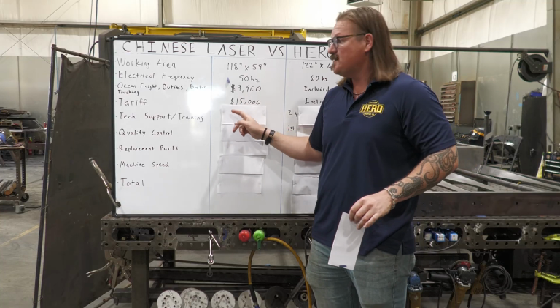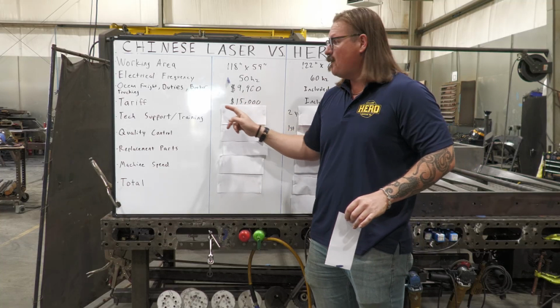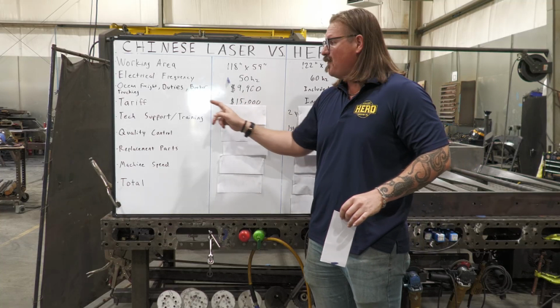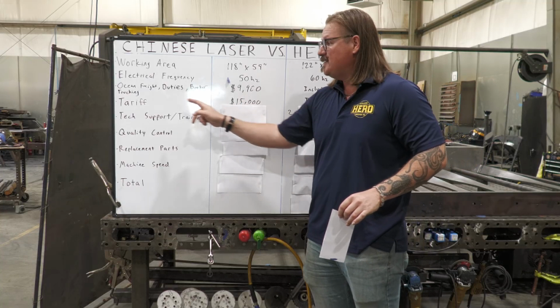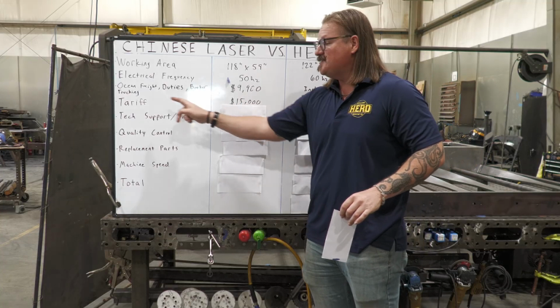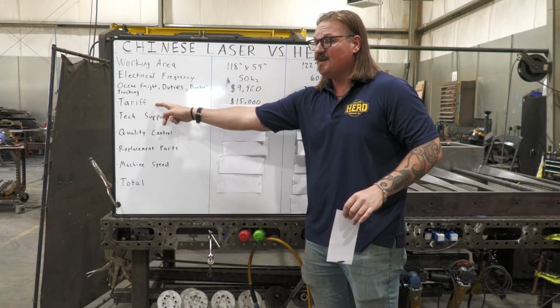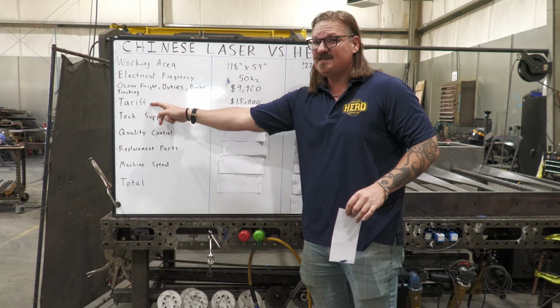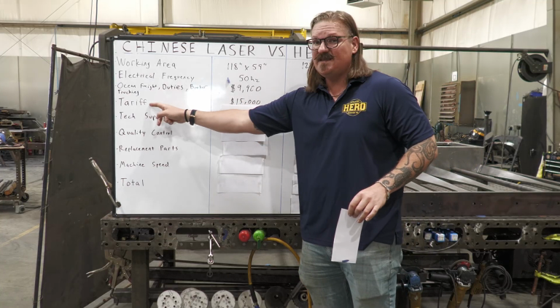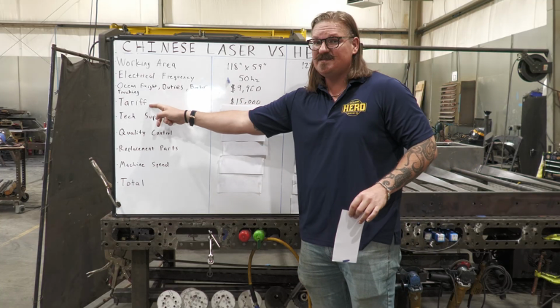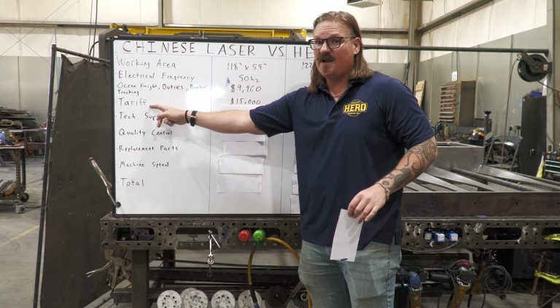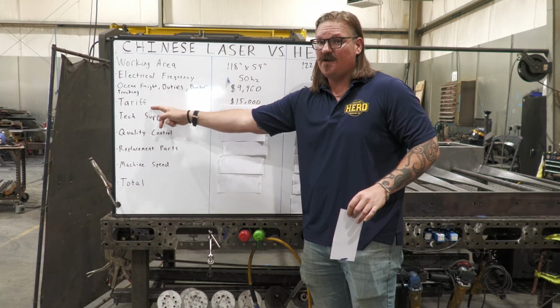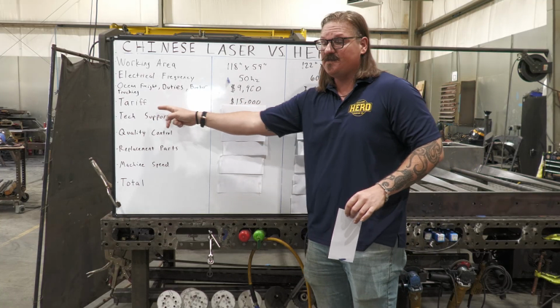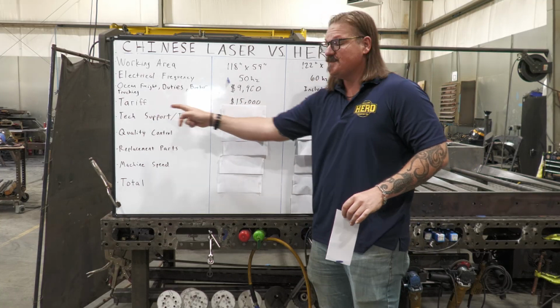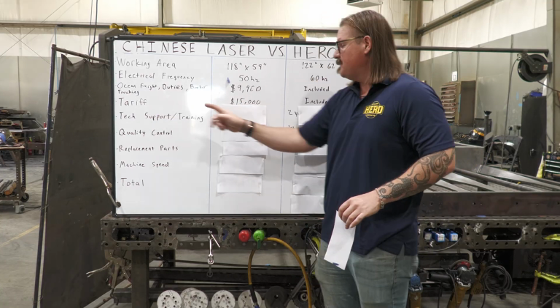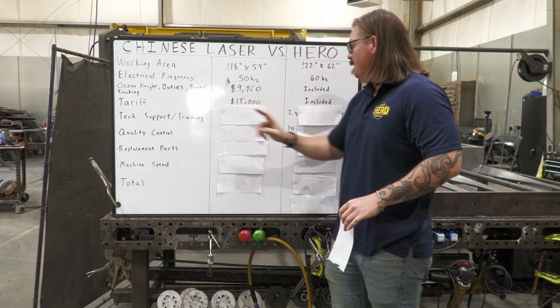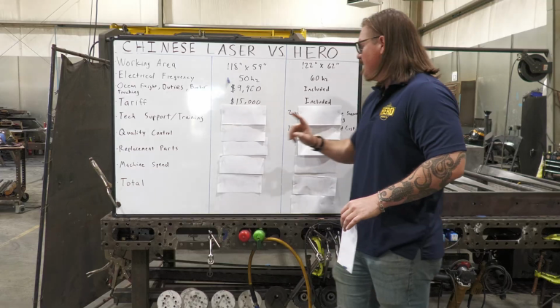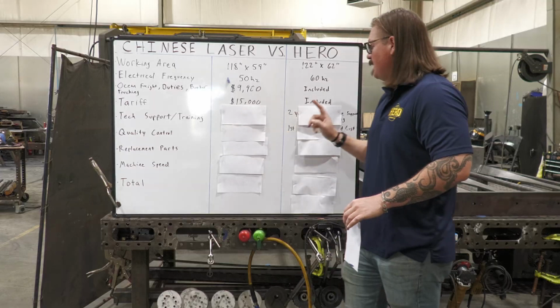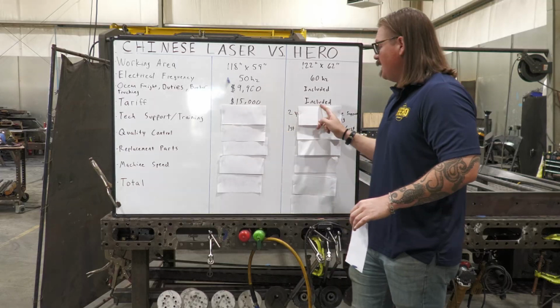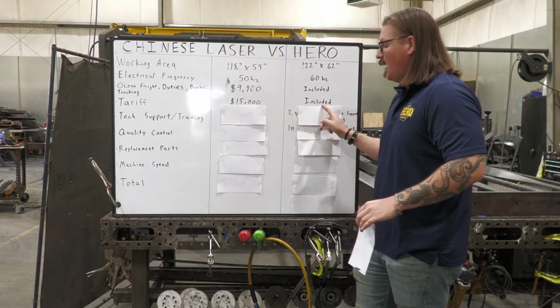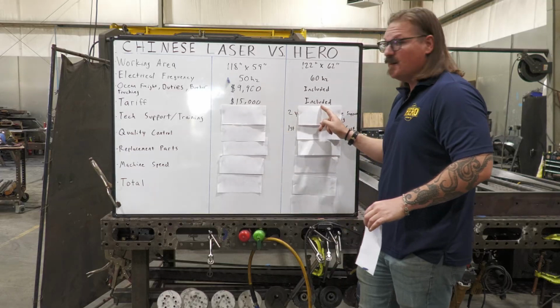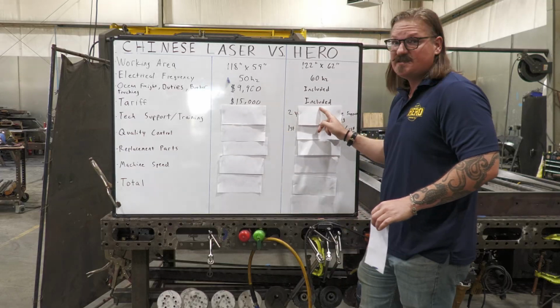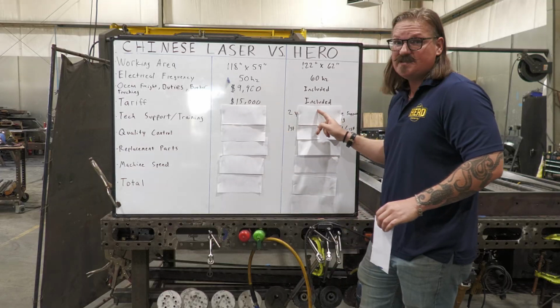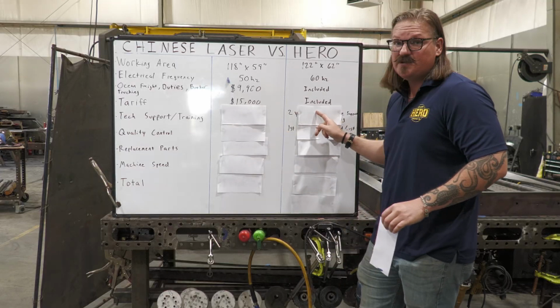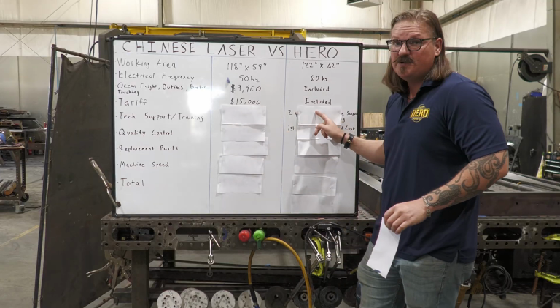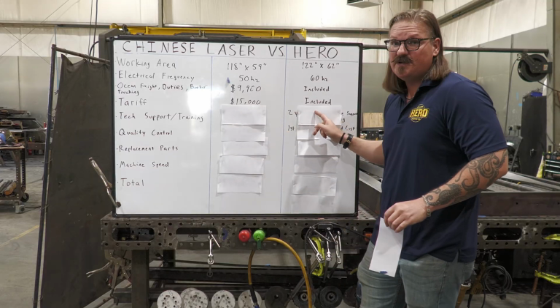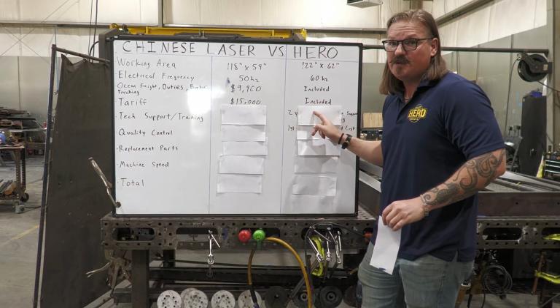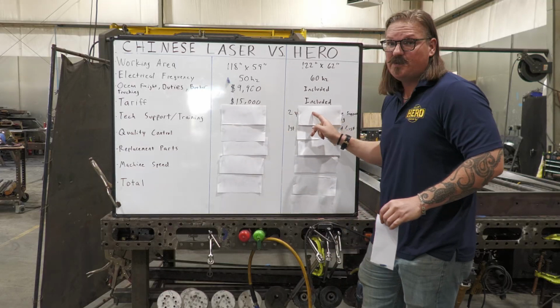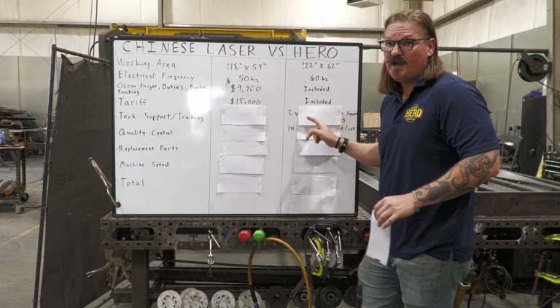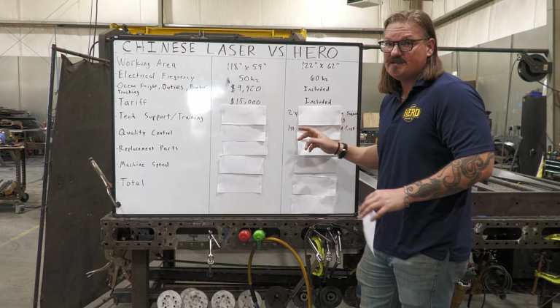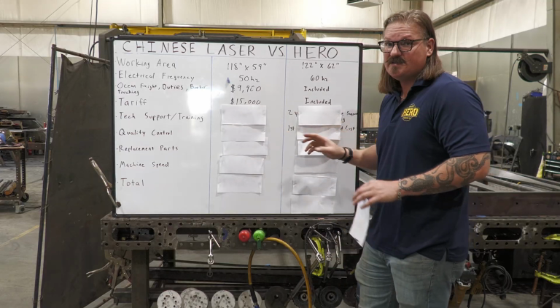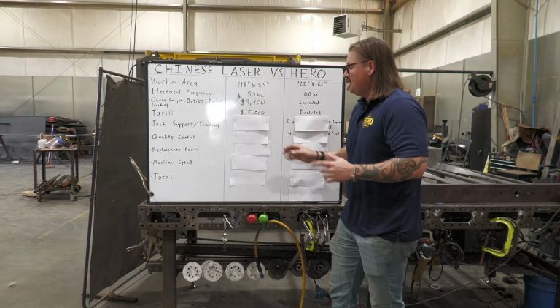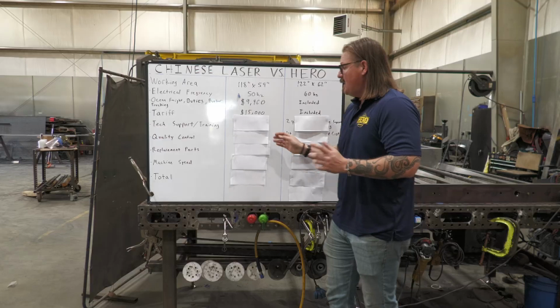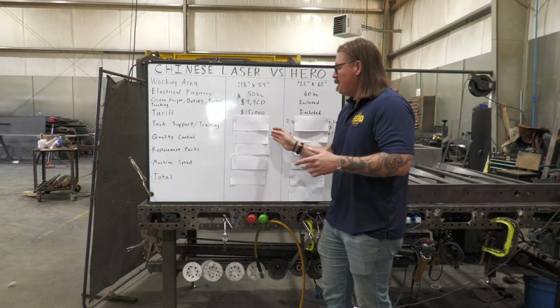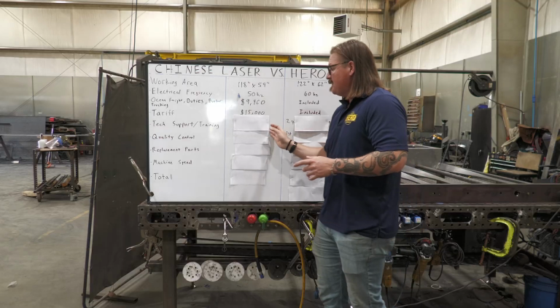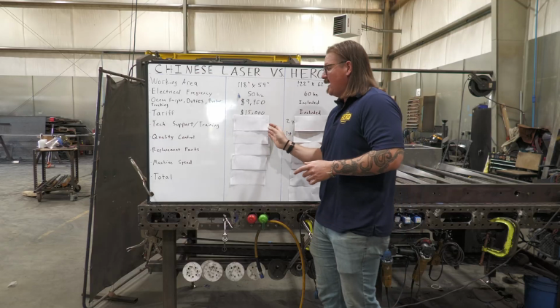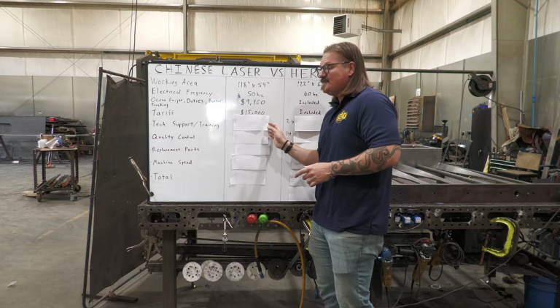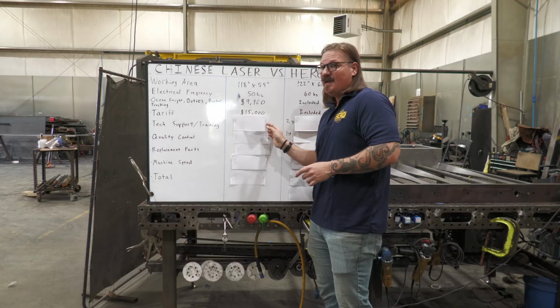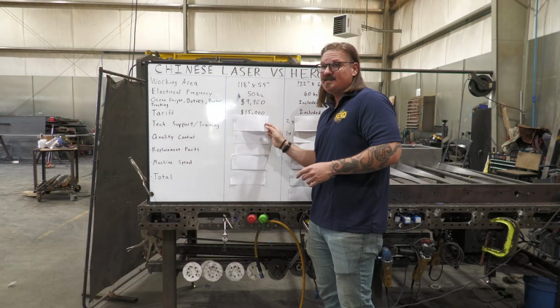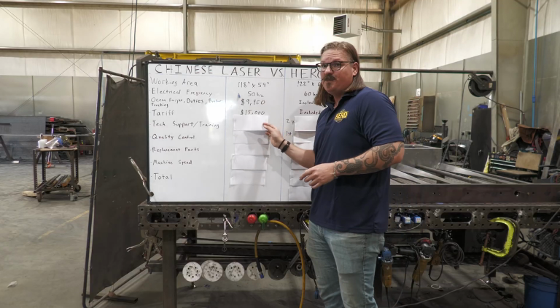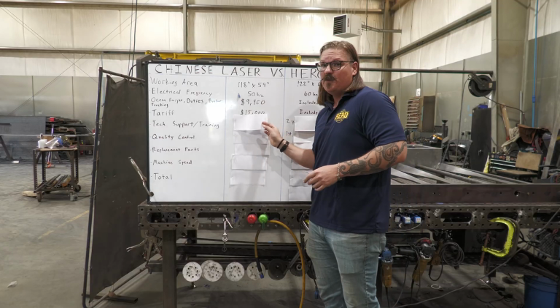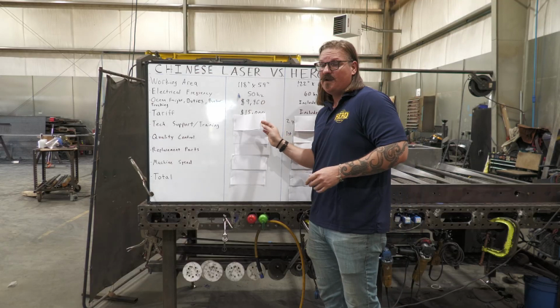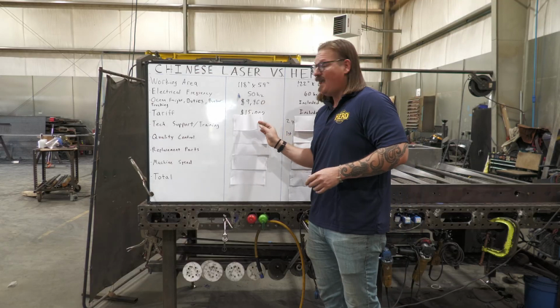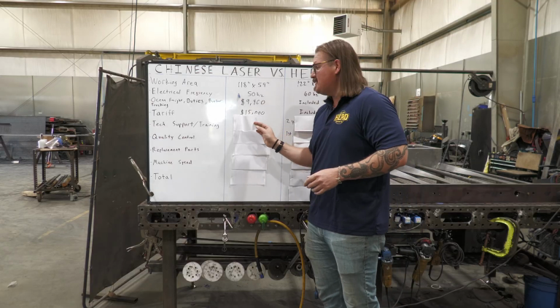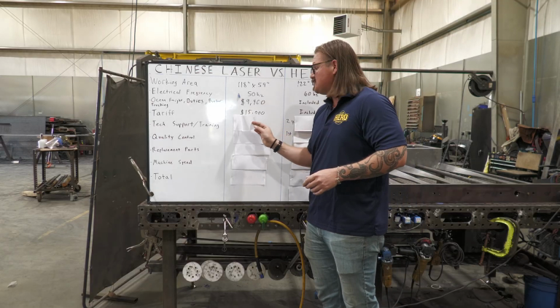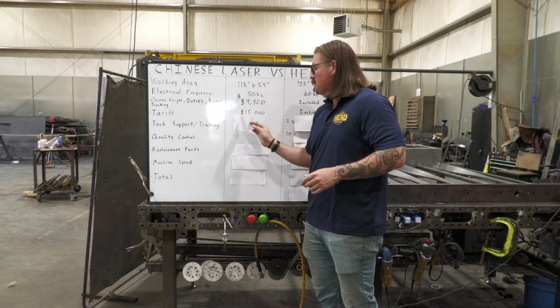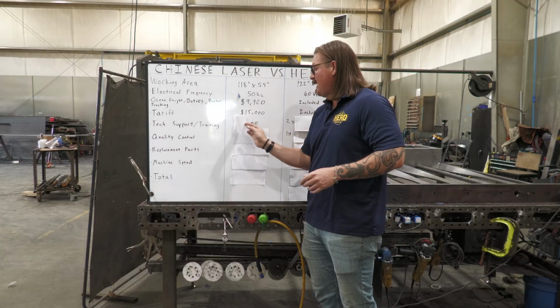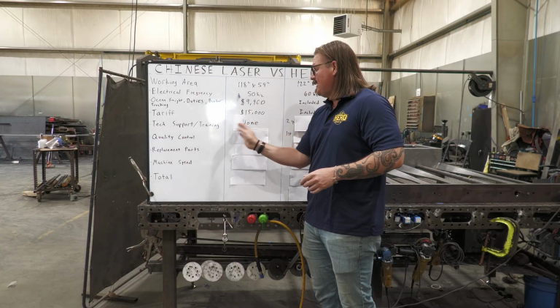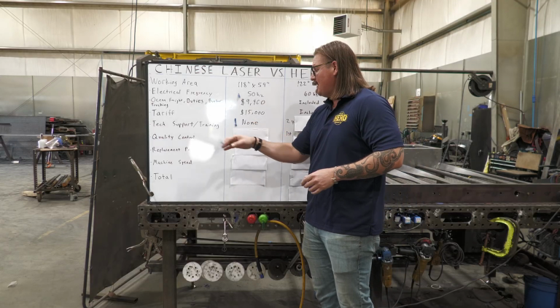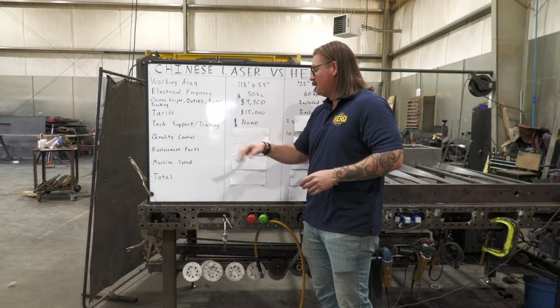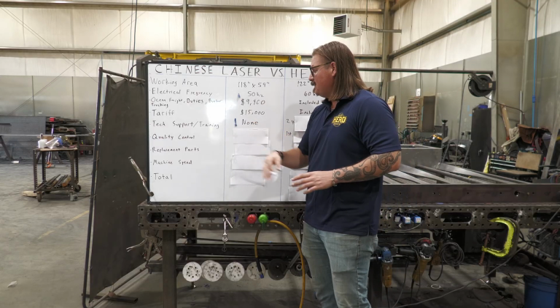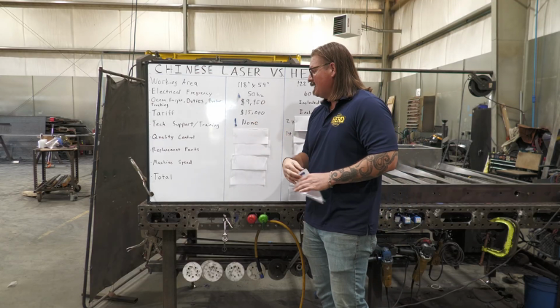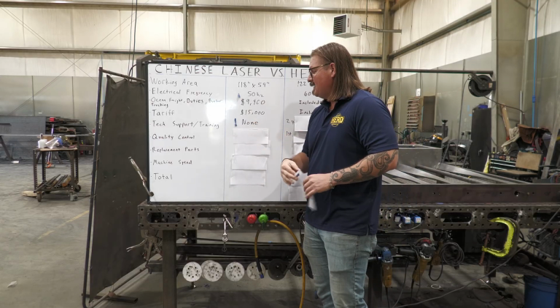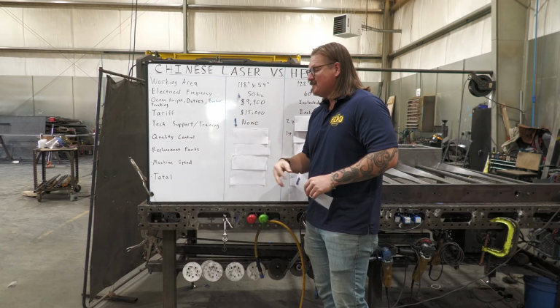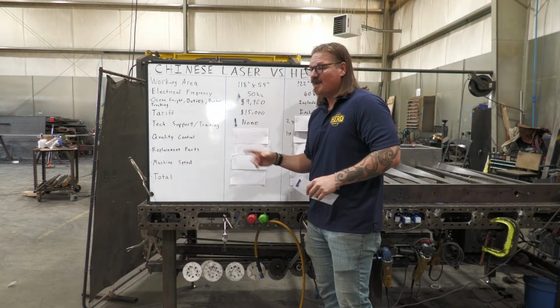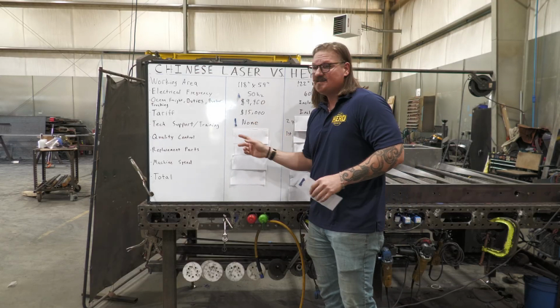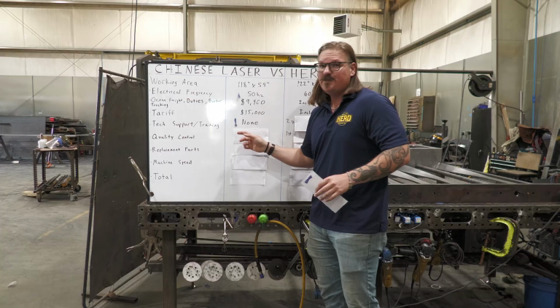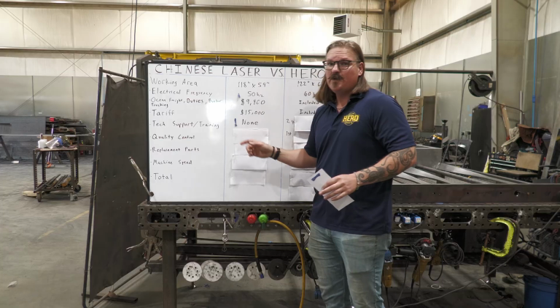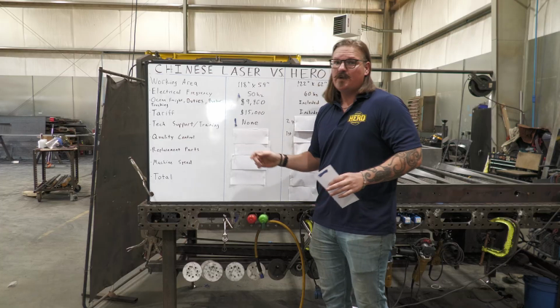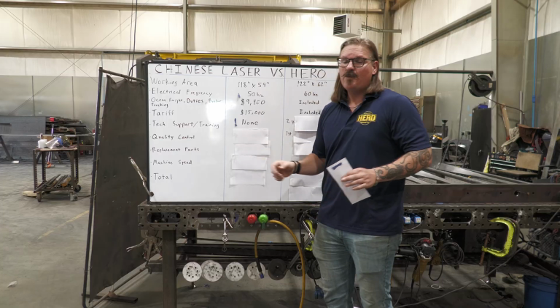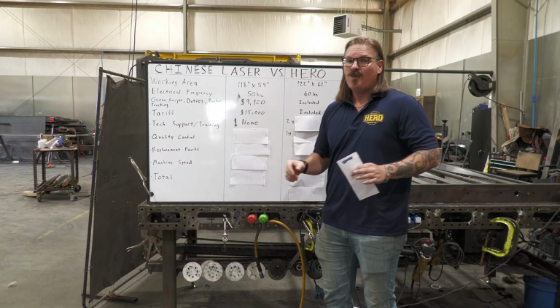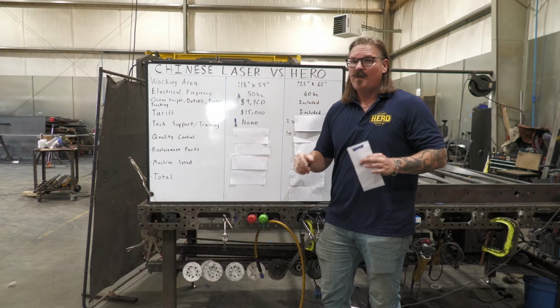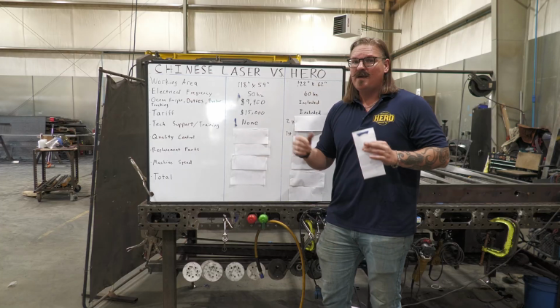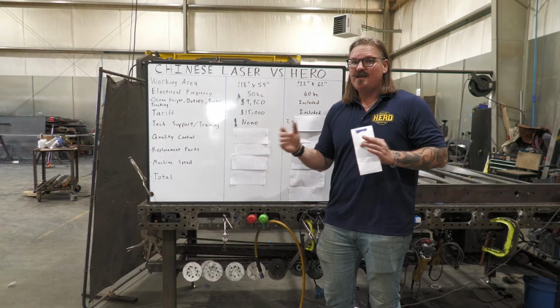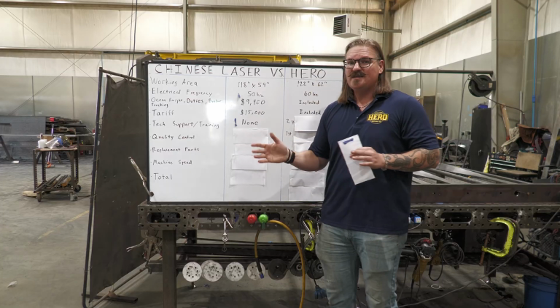Tariffs on a fifty-thousand-dollar machine are going to add fifteen thousand dollars — just in tariffs. Ours is included in the price.